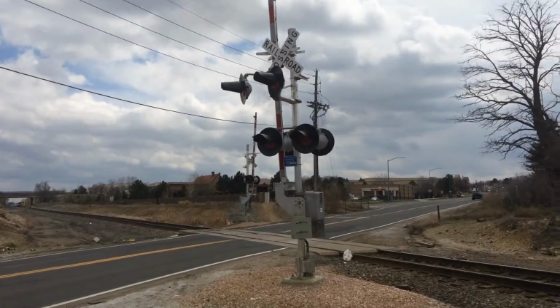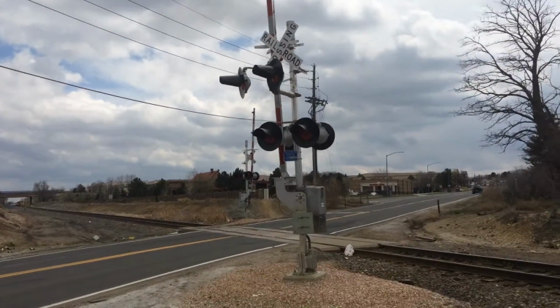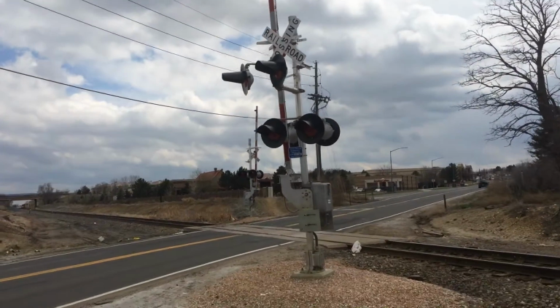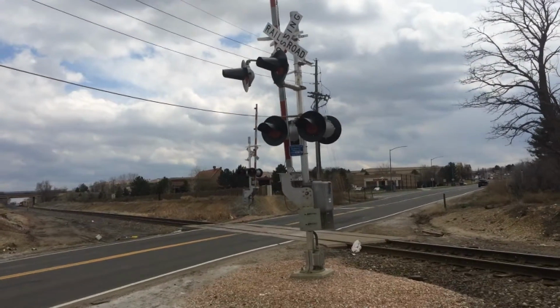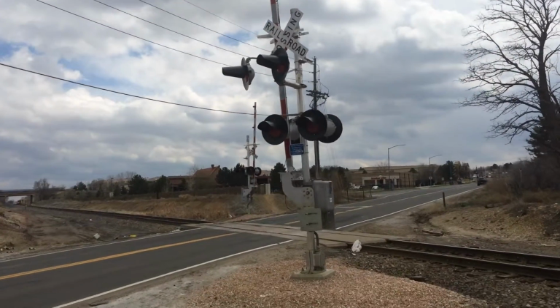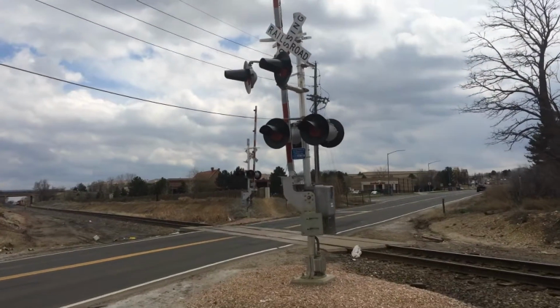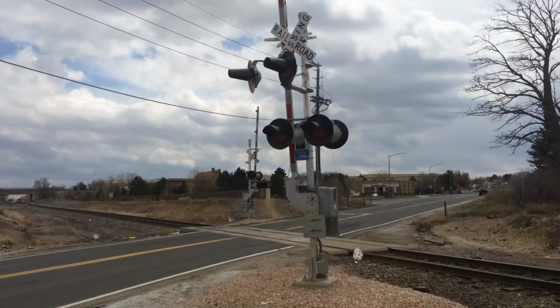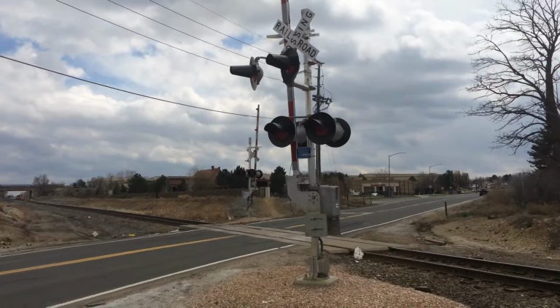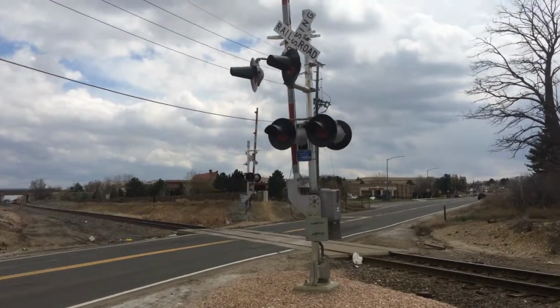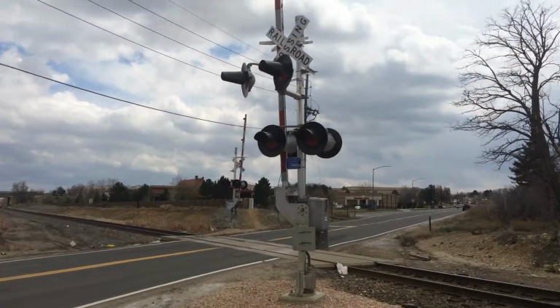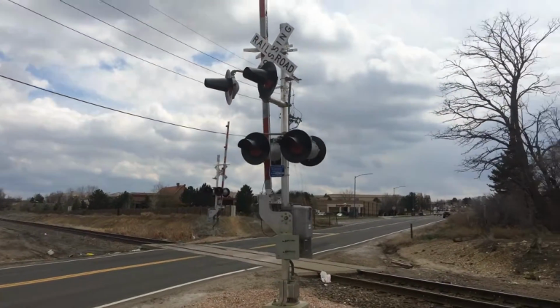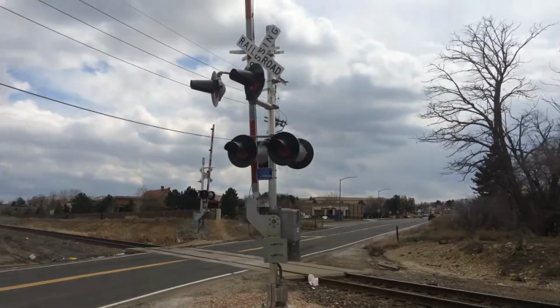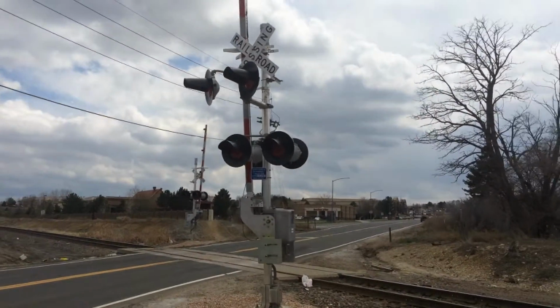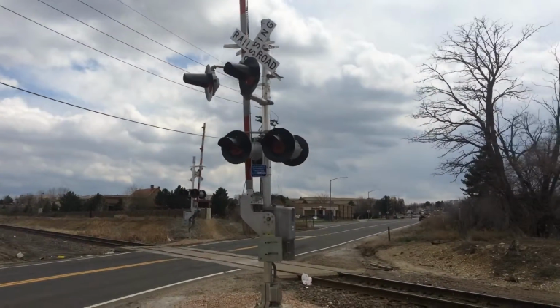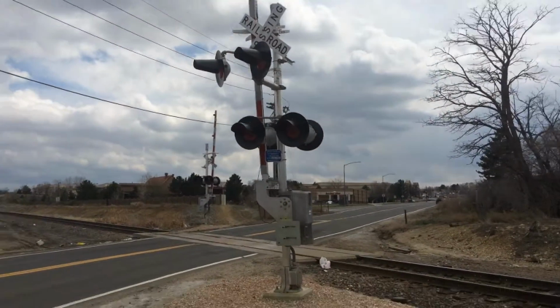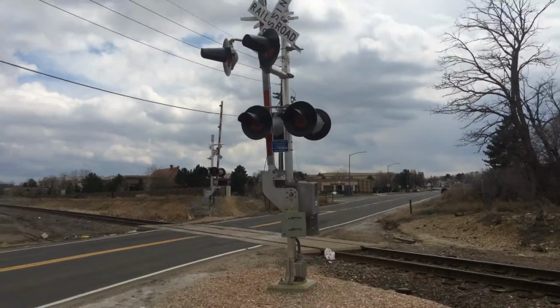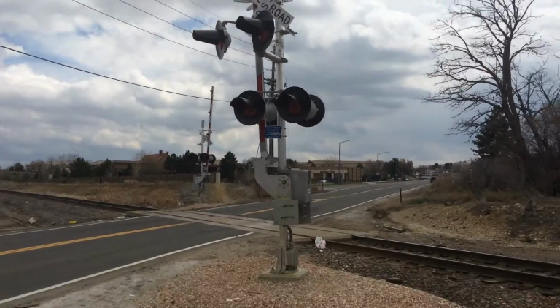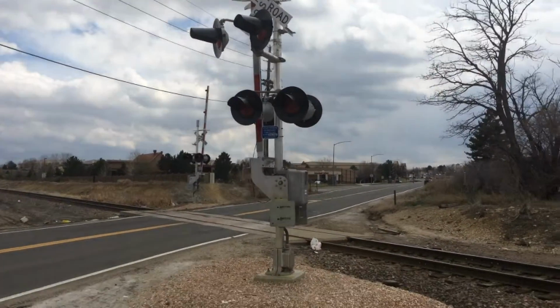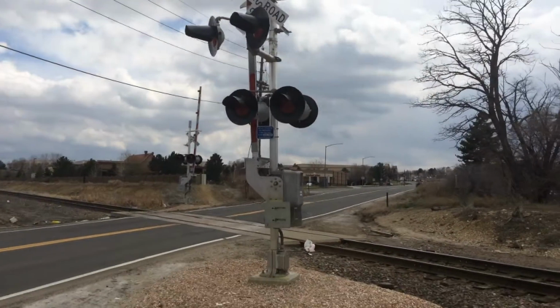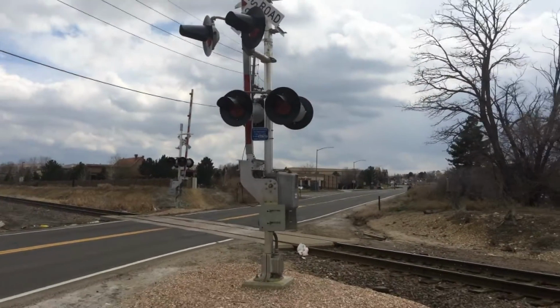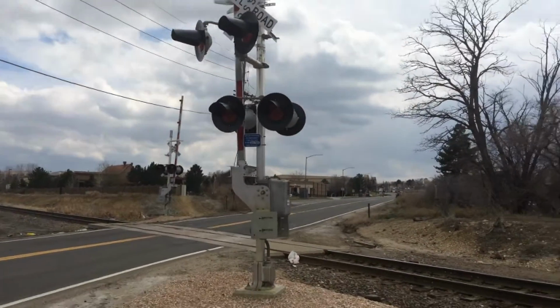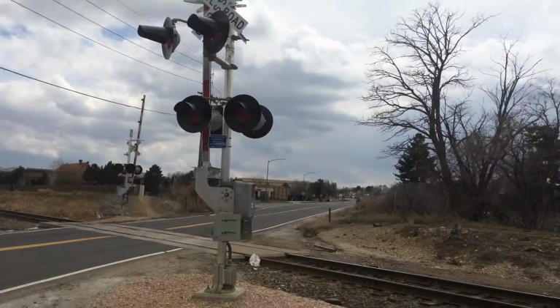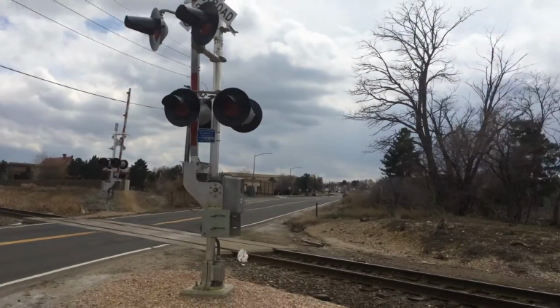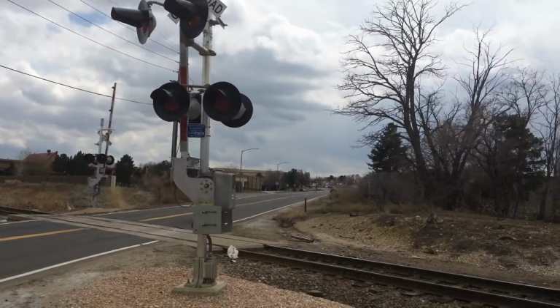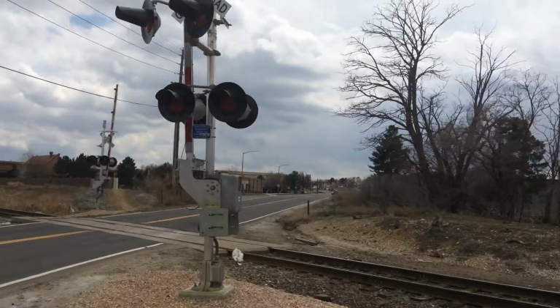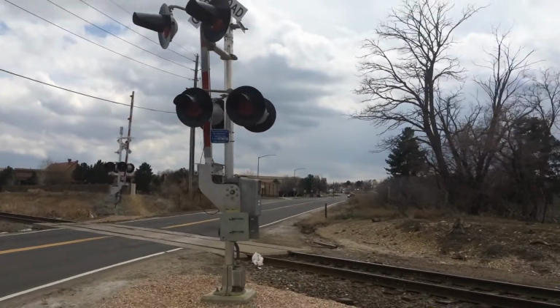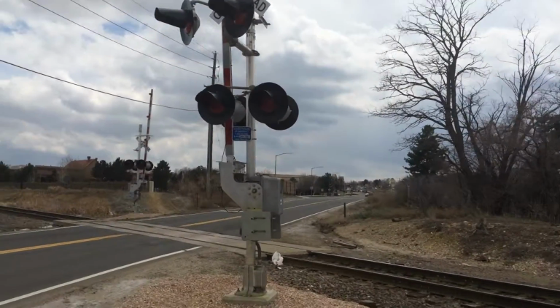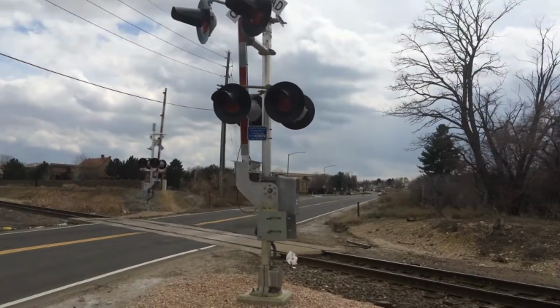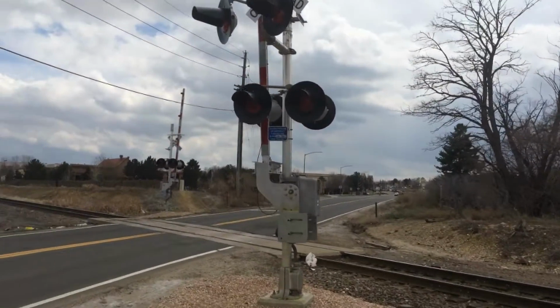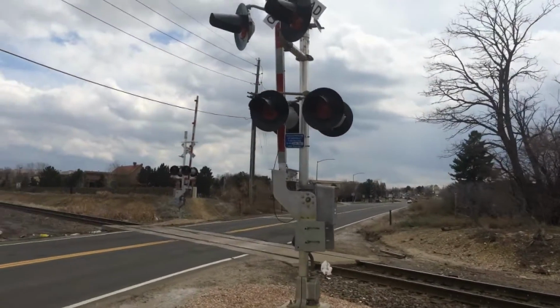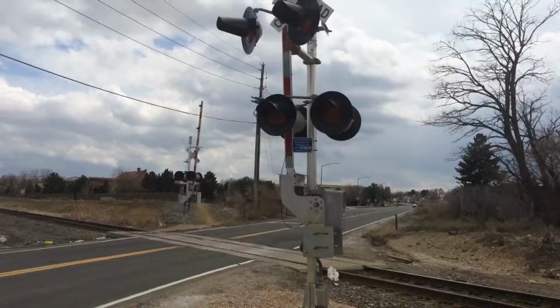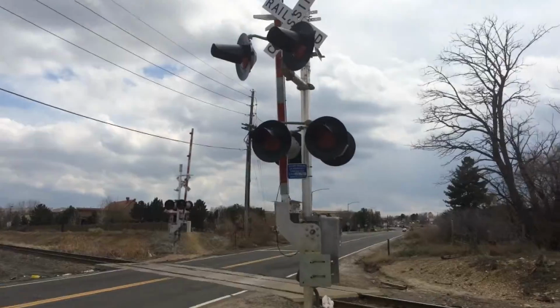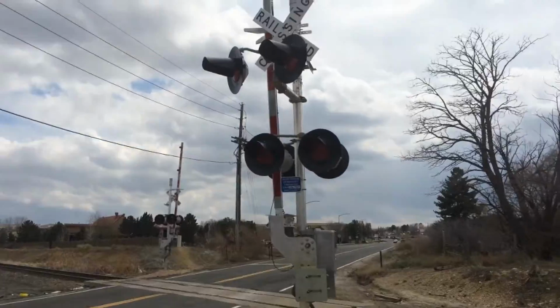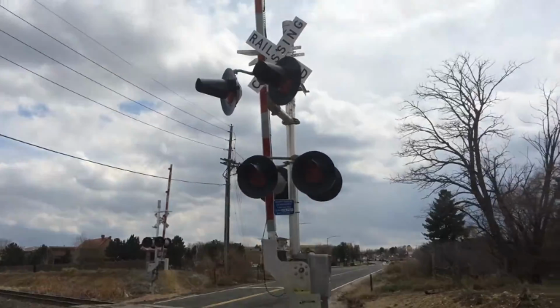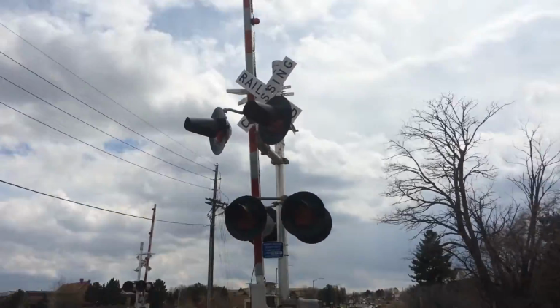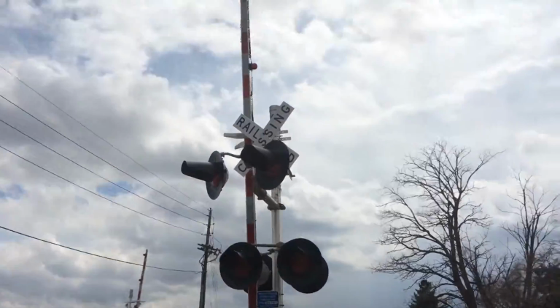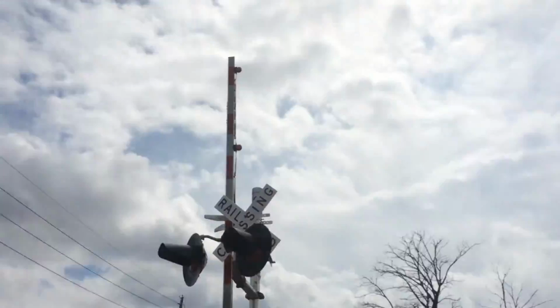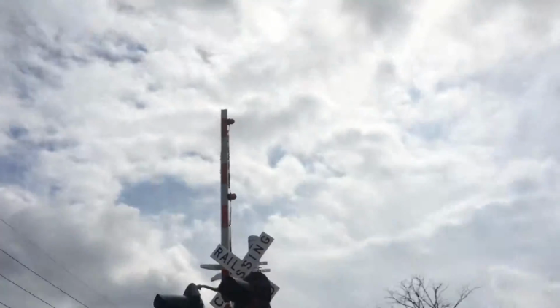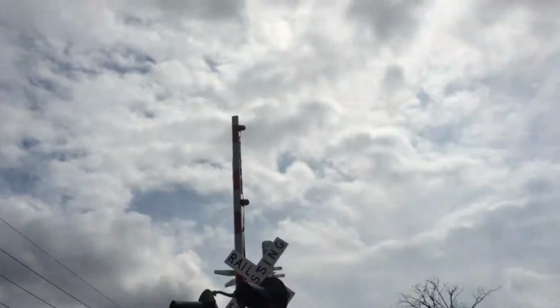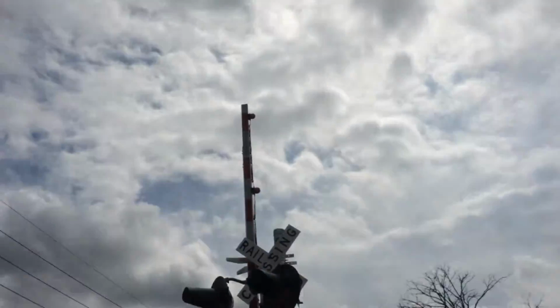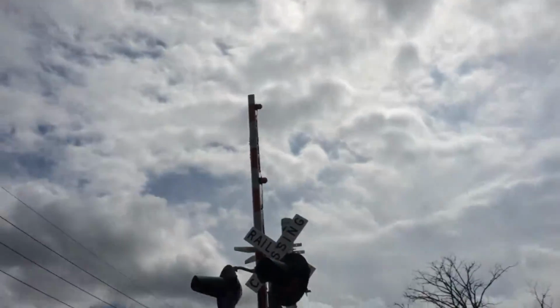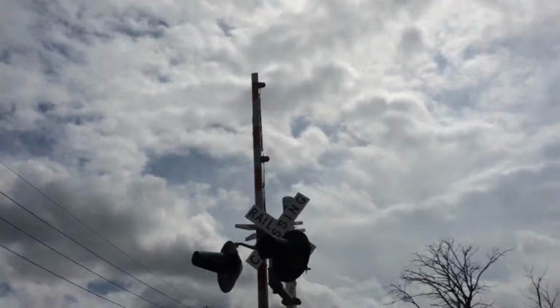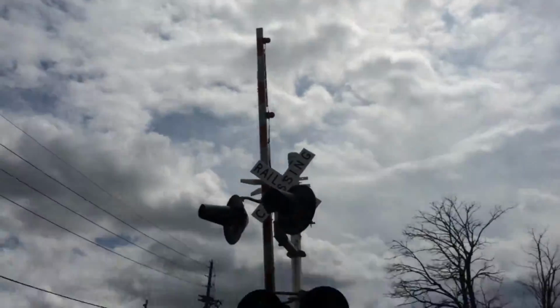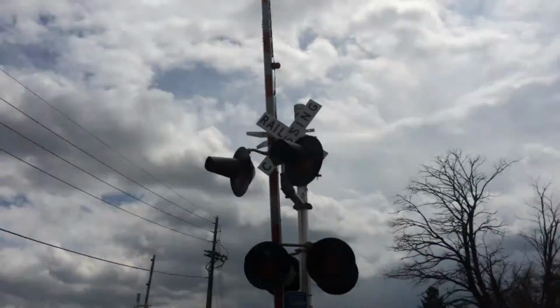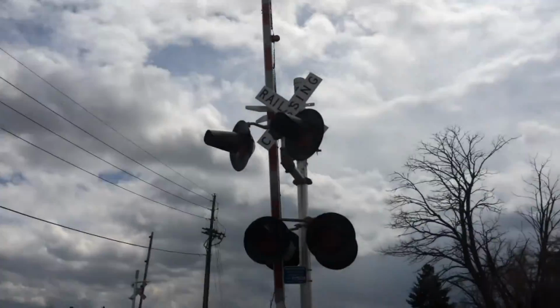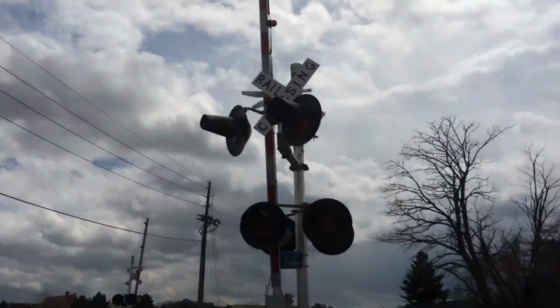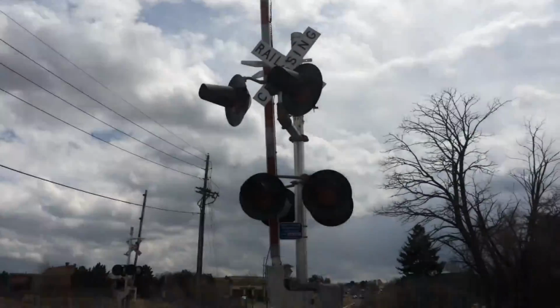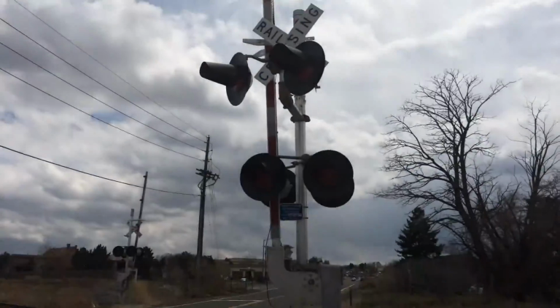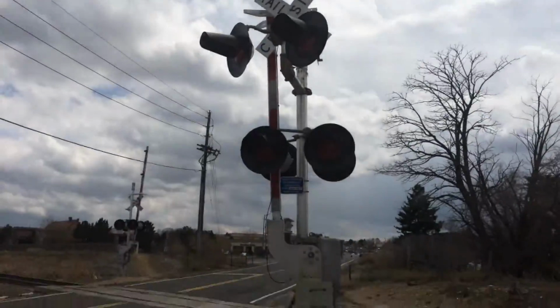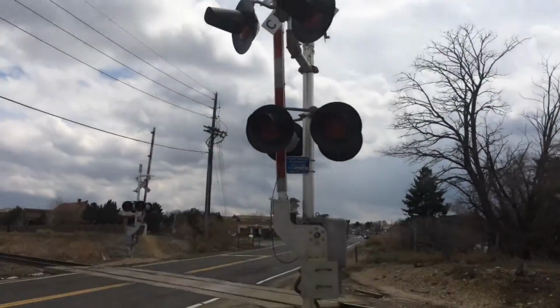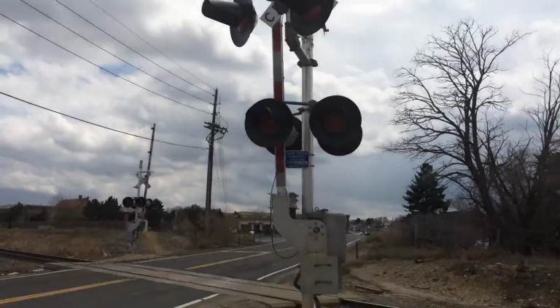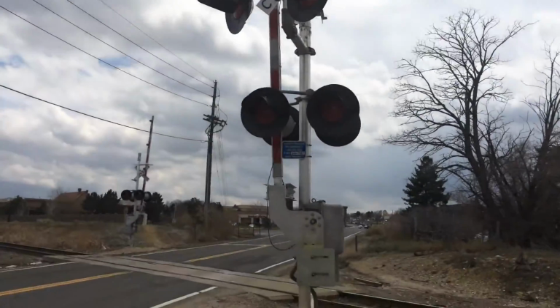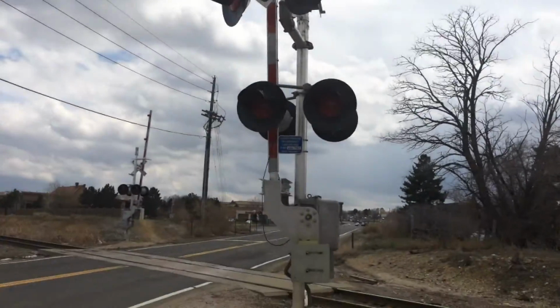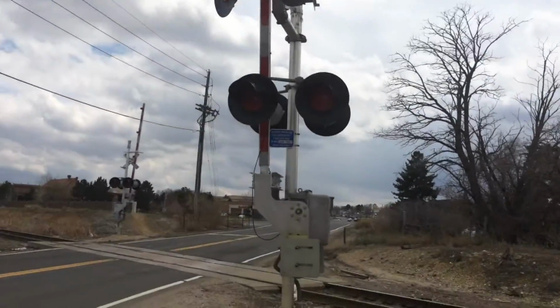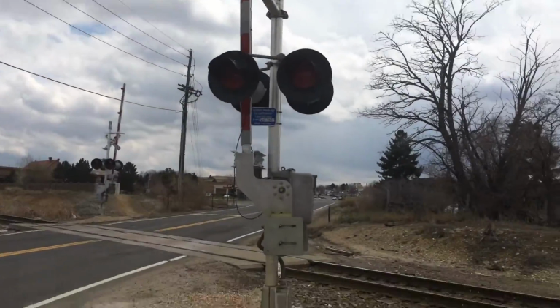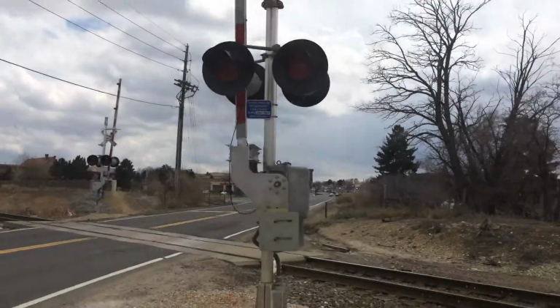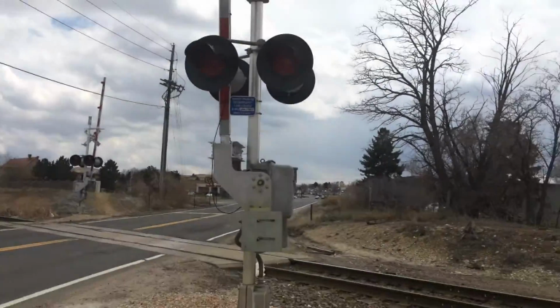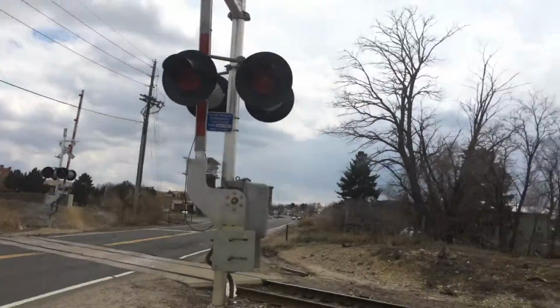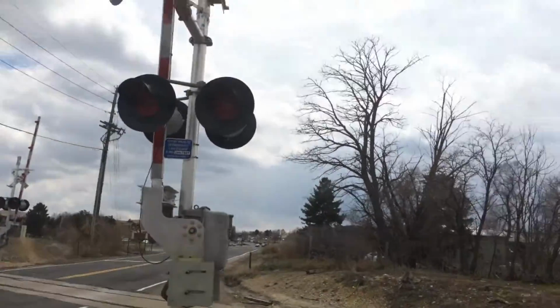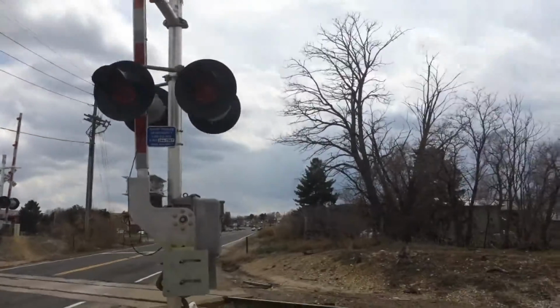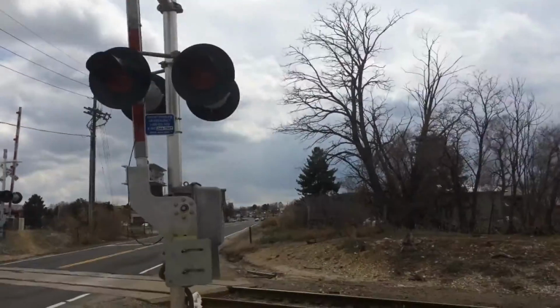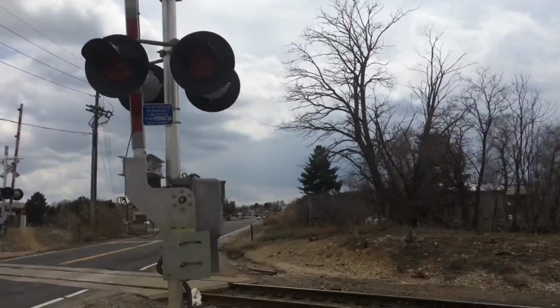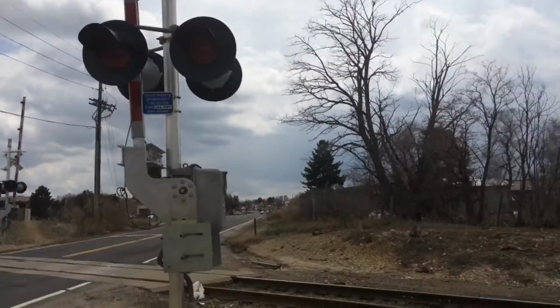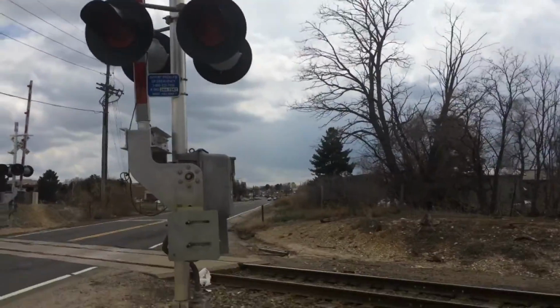Hey everyone, it's FlyingCoubles89 here. I'm going to give a crossing tour of the Wadsworth-Villipard Road crossing in Westminster, Colorado. So anyways...